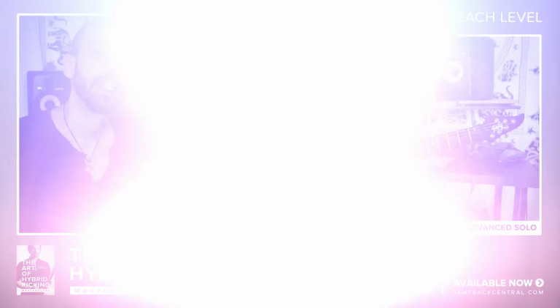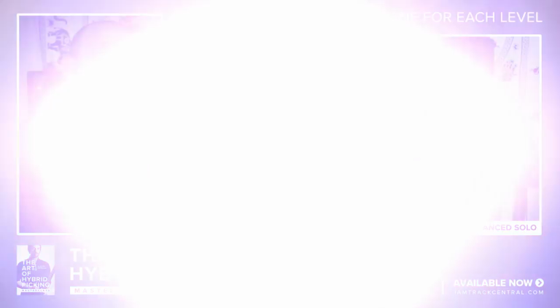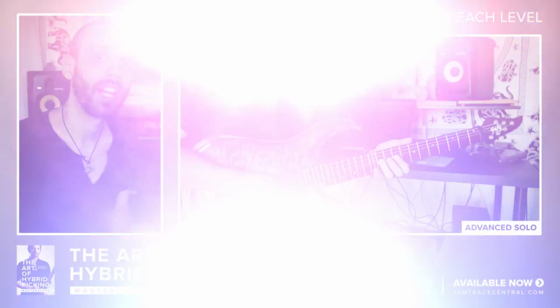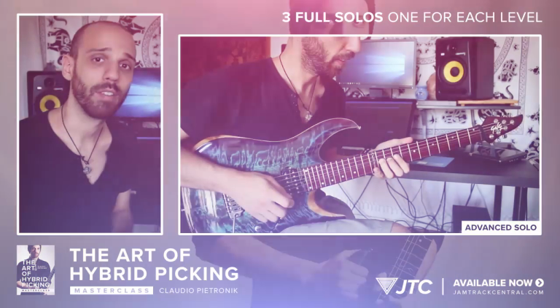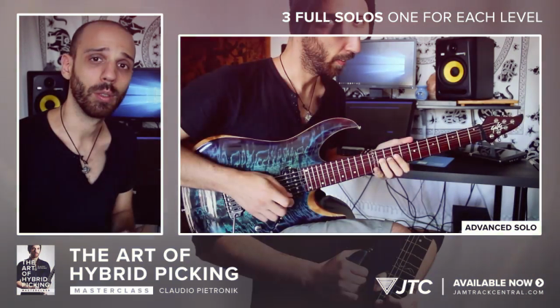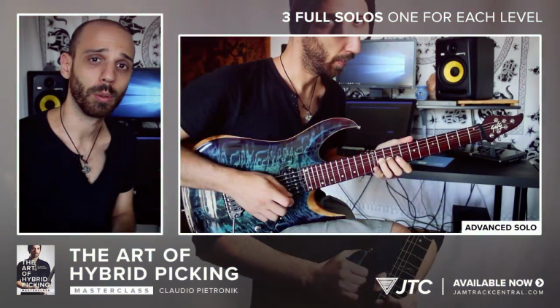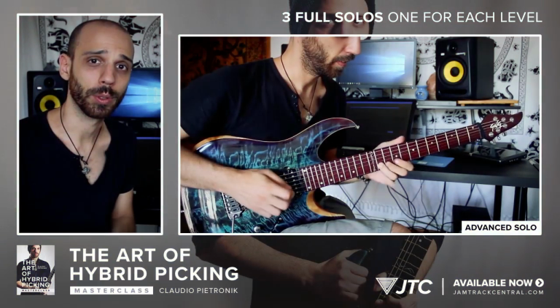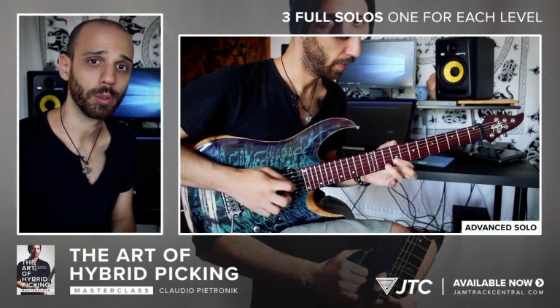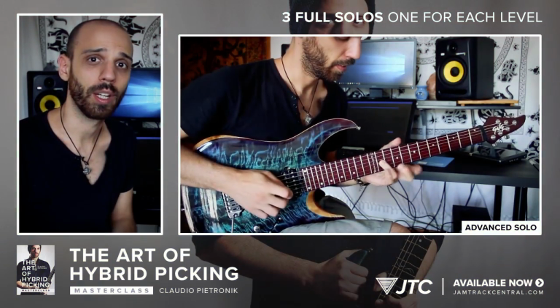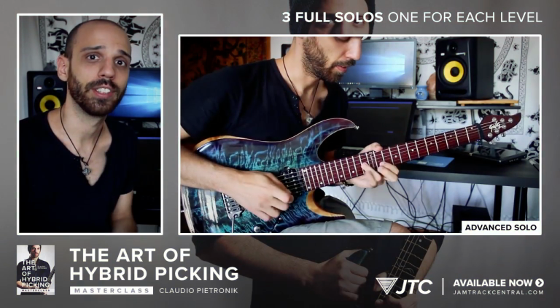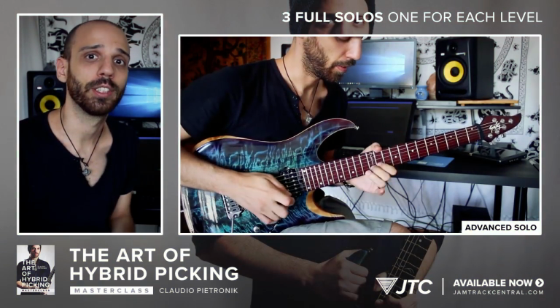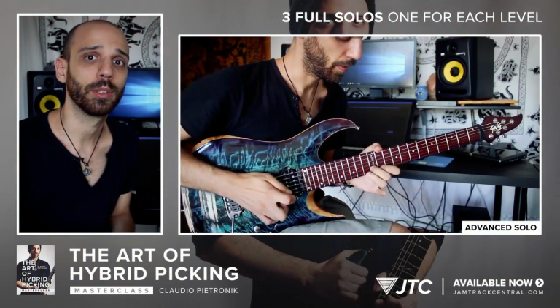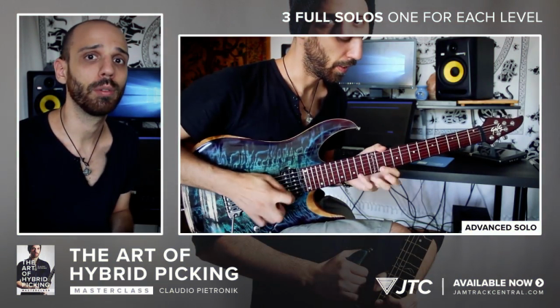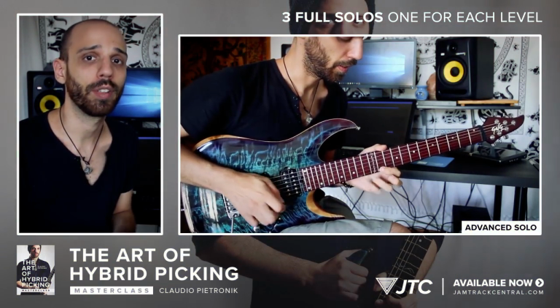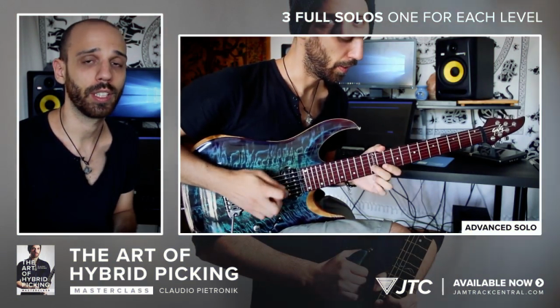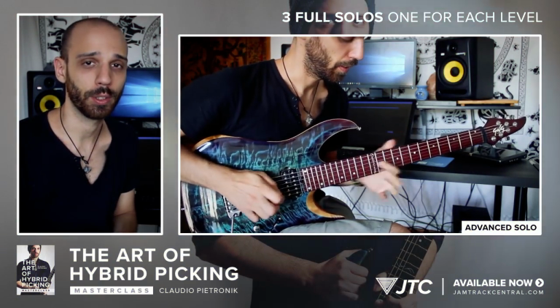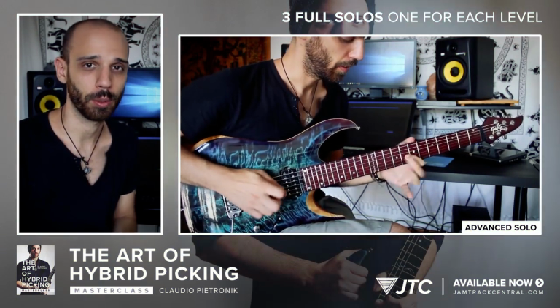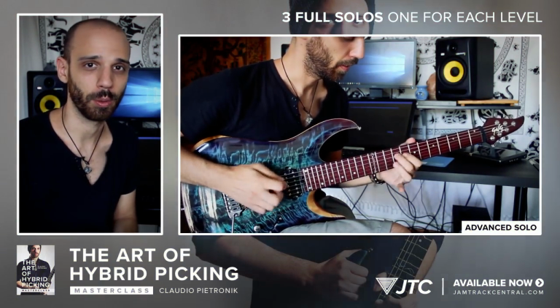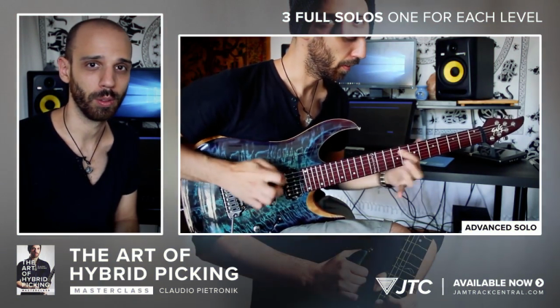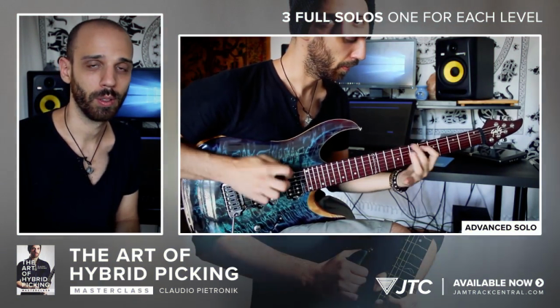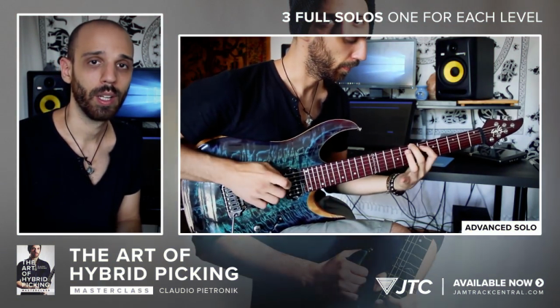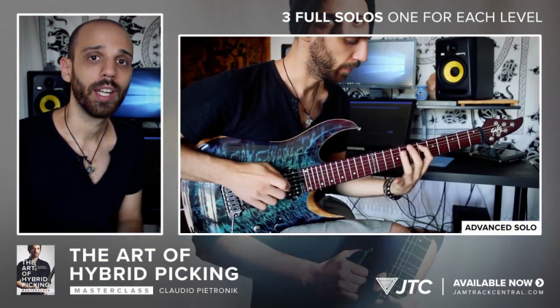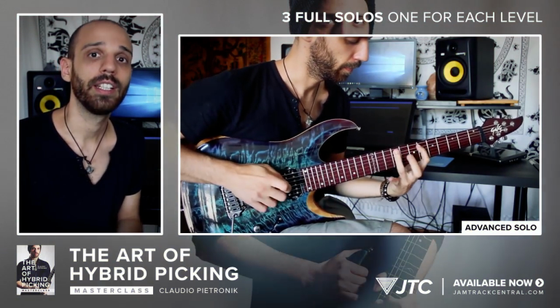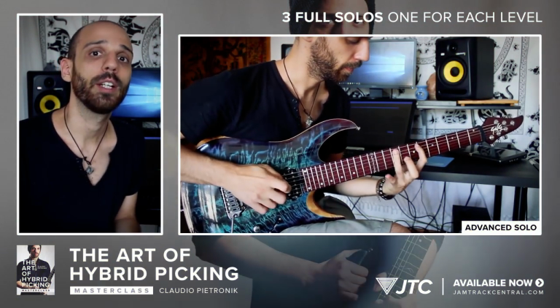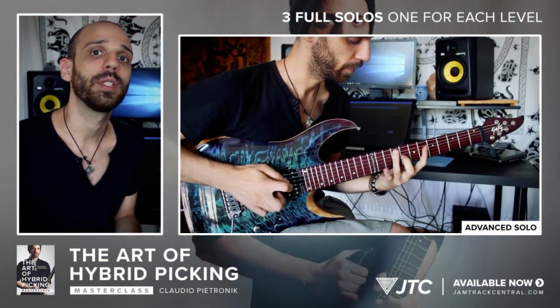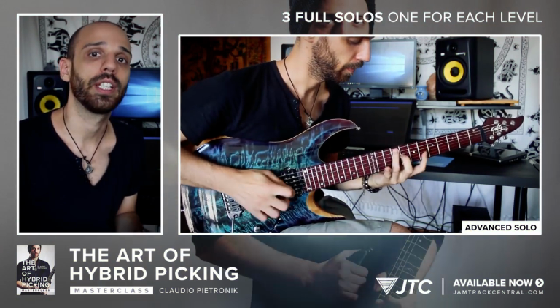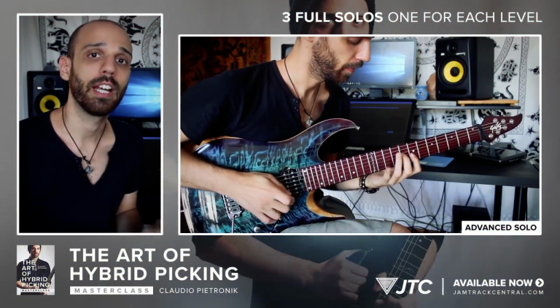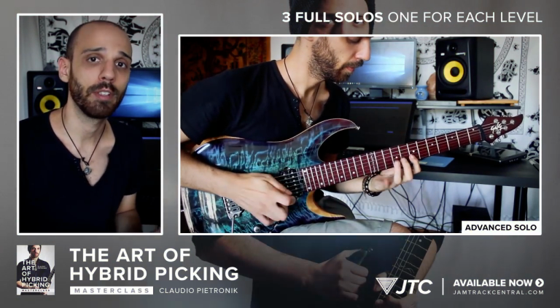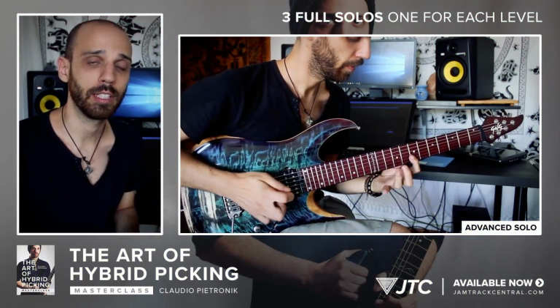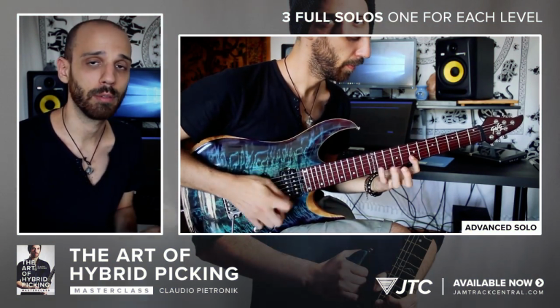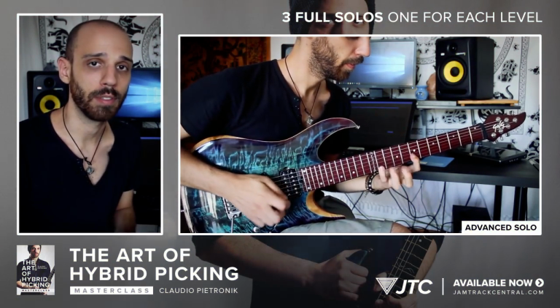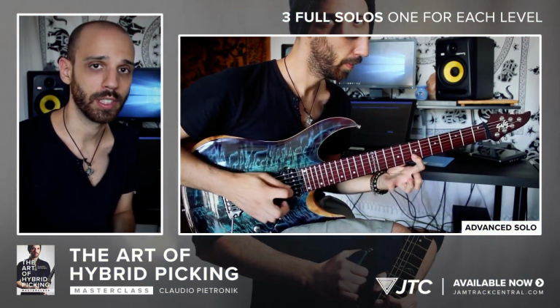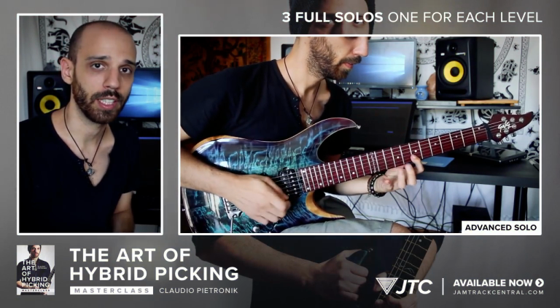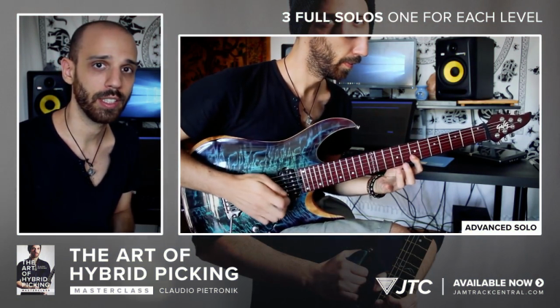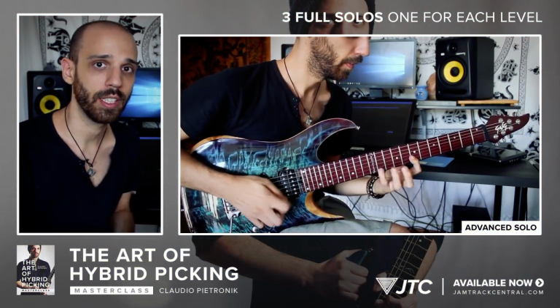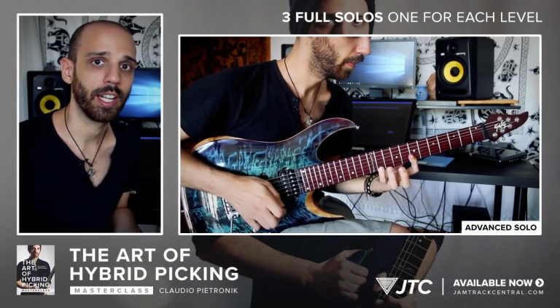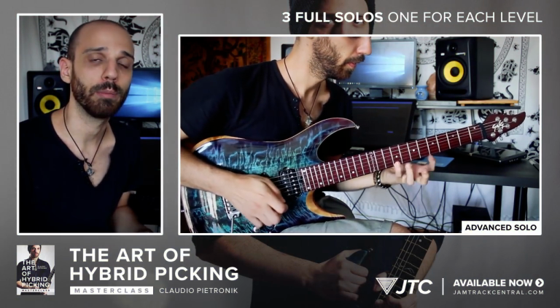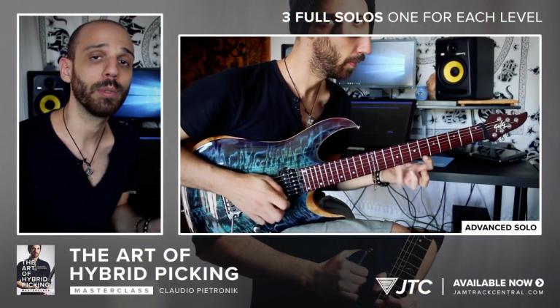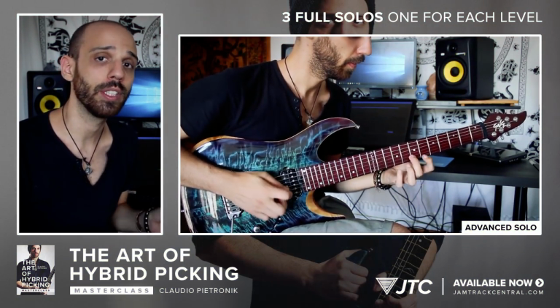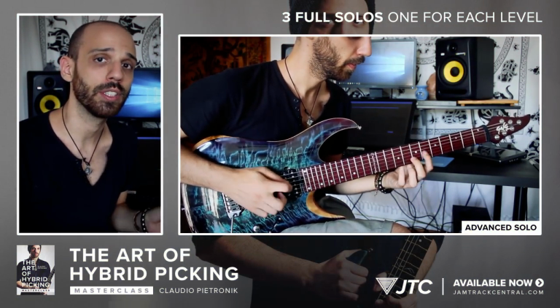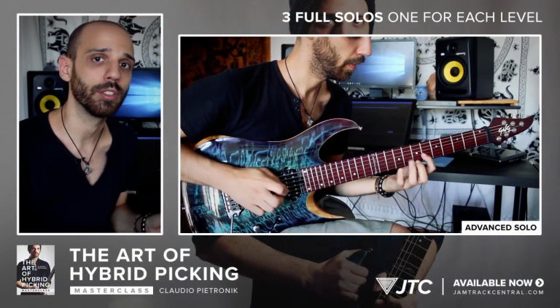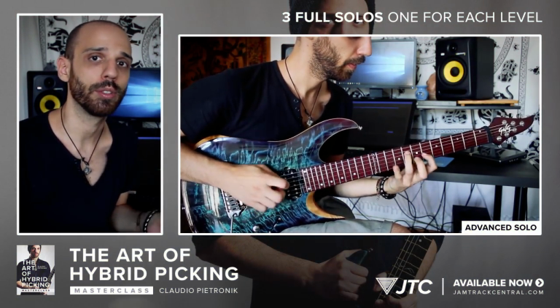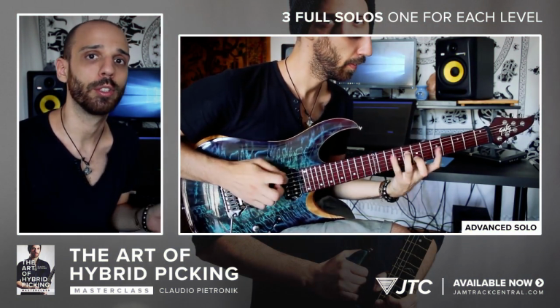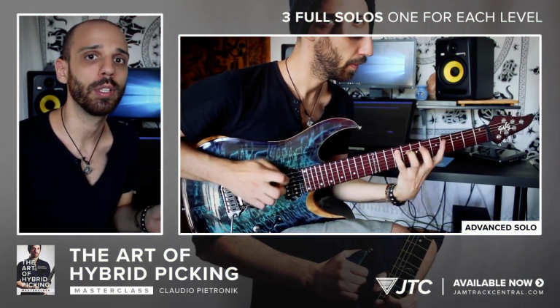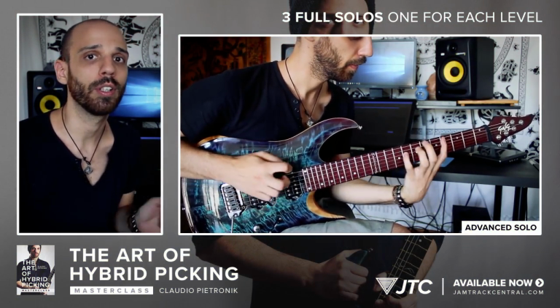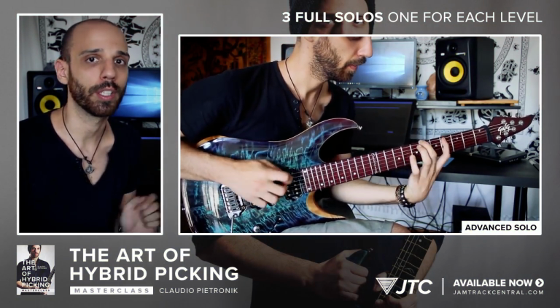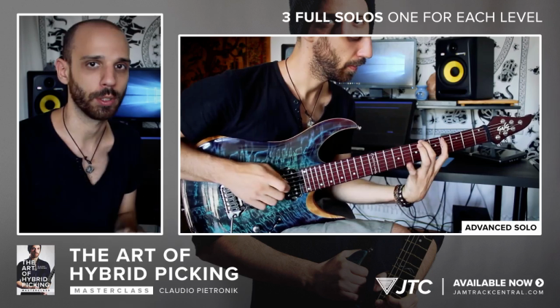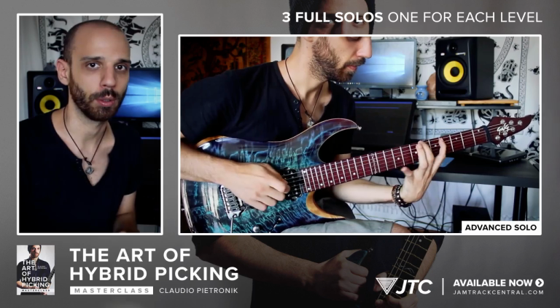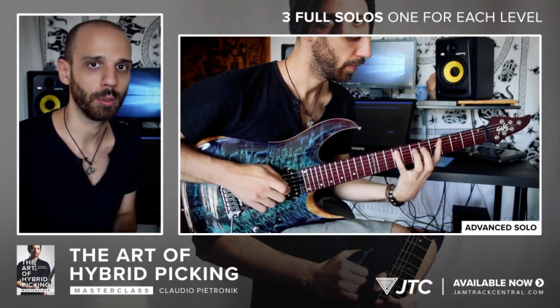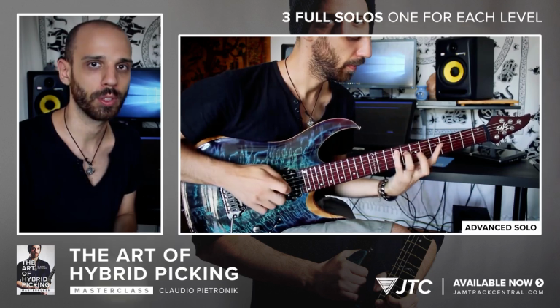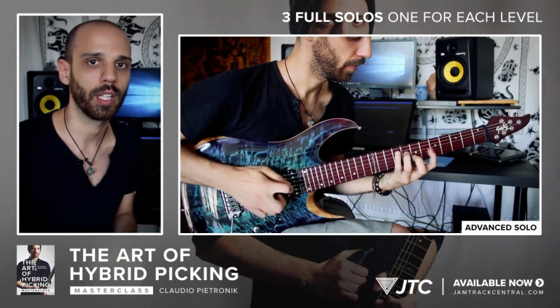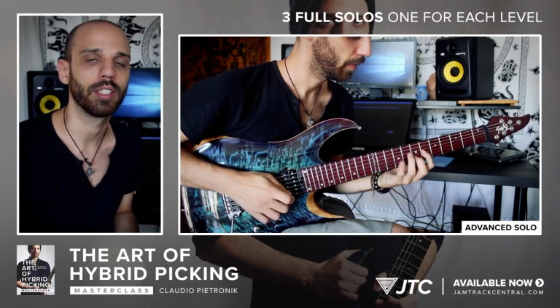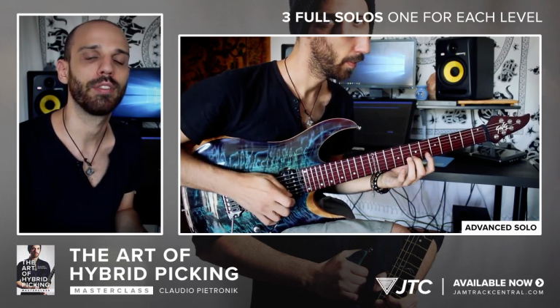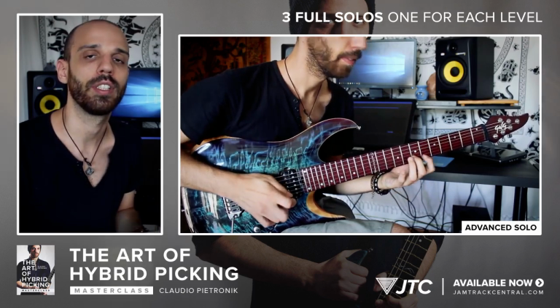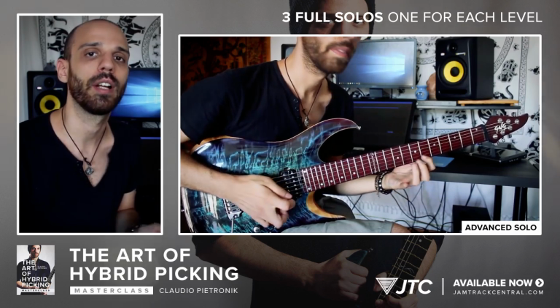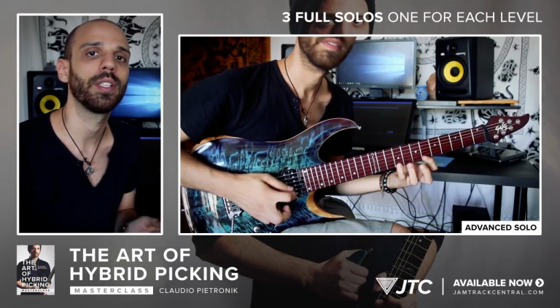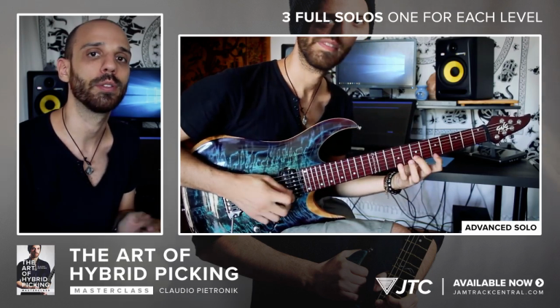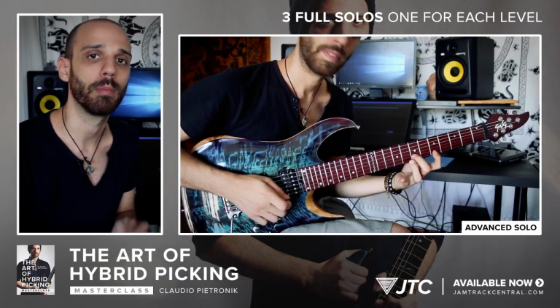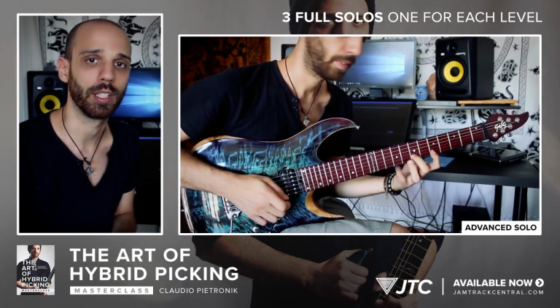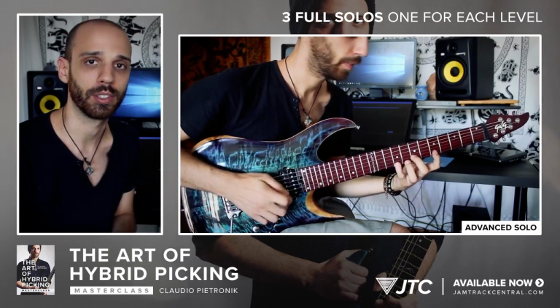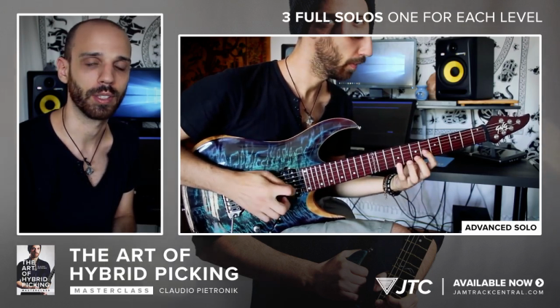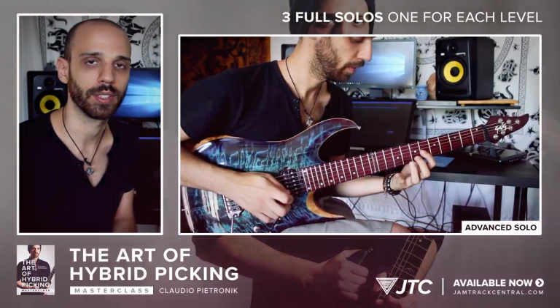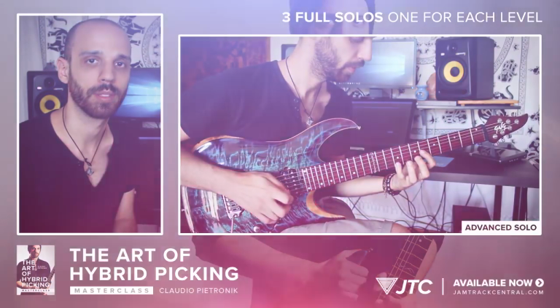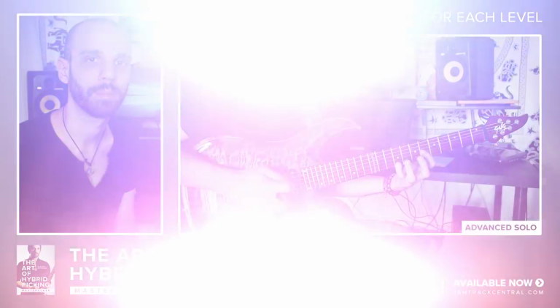Each level also has its own final solo. Here we take everything we've studied and put it into three longer solos as the finale to the masterclass.